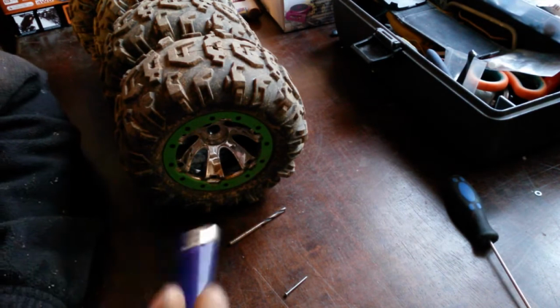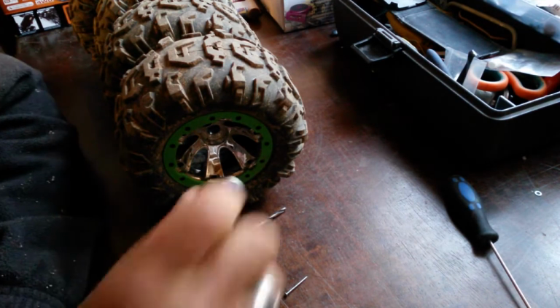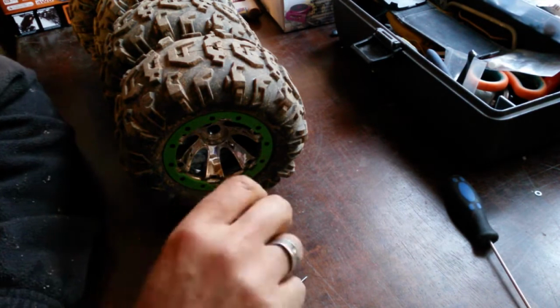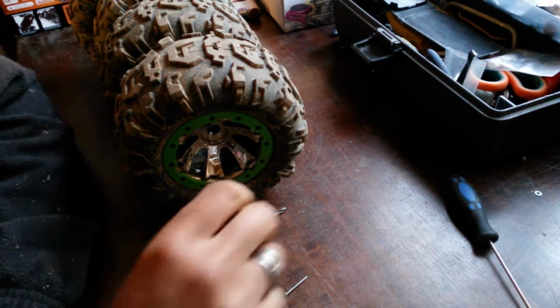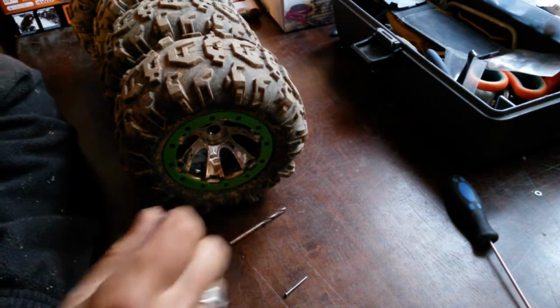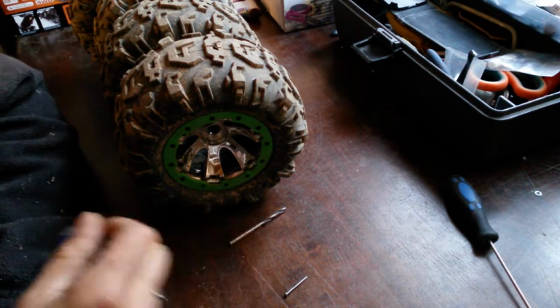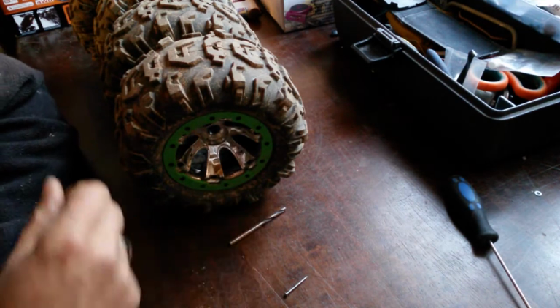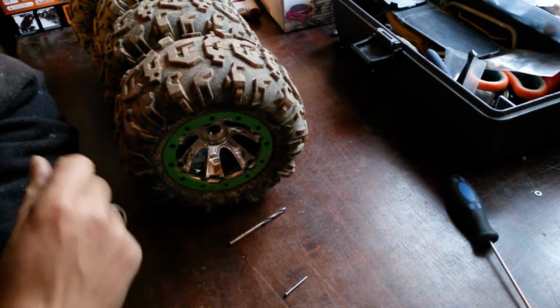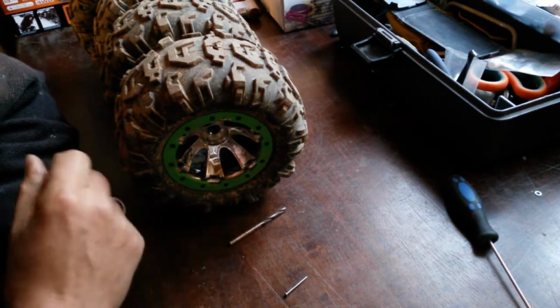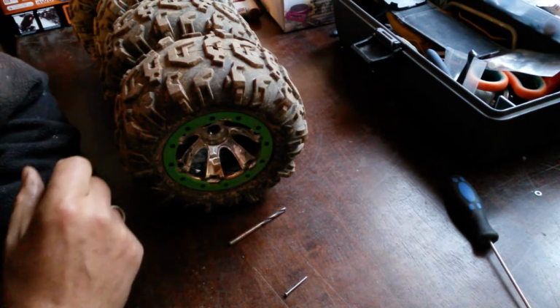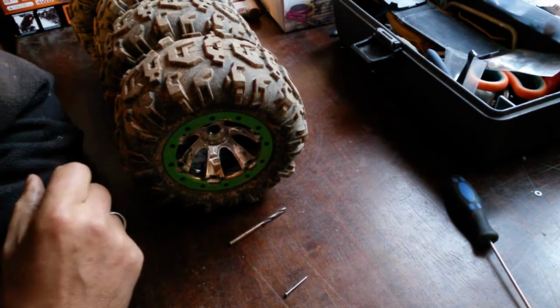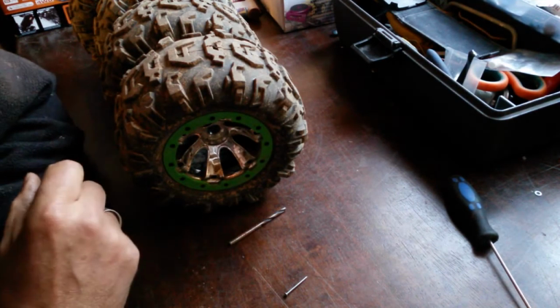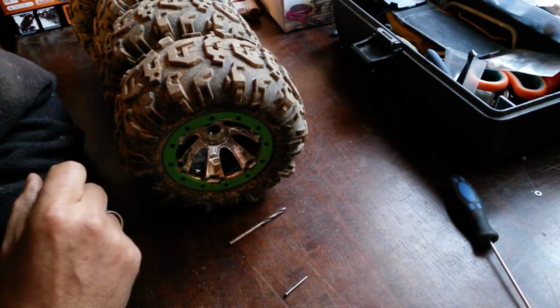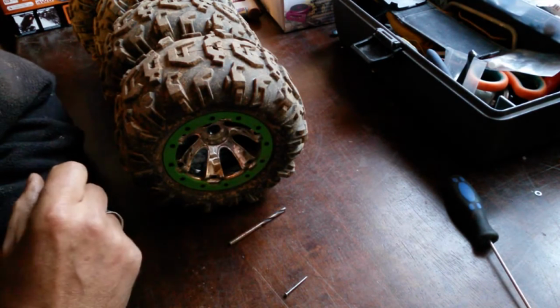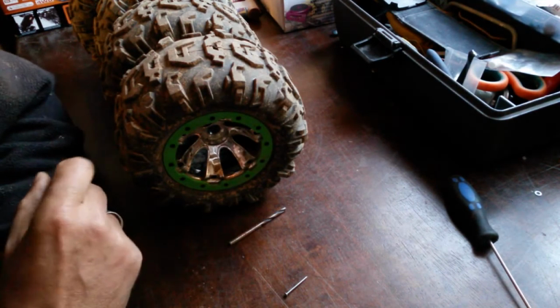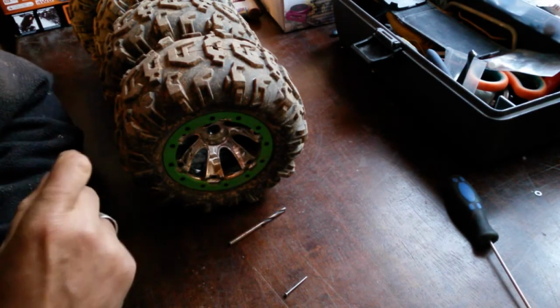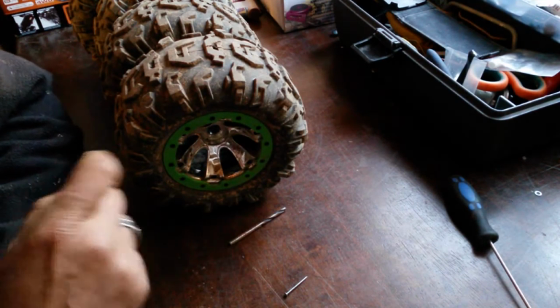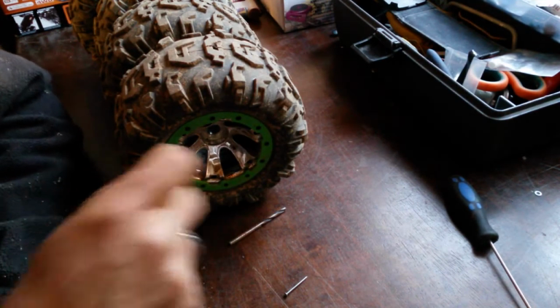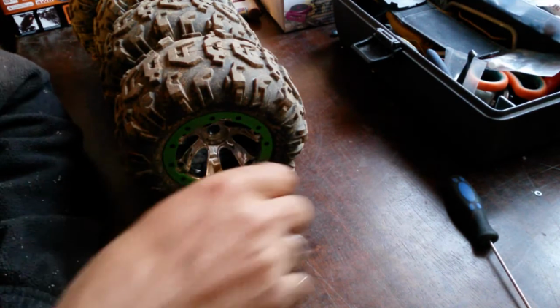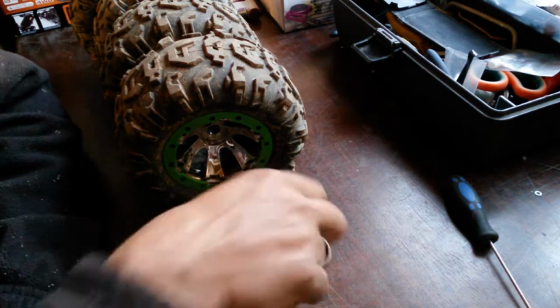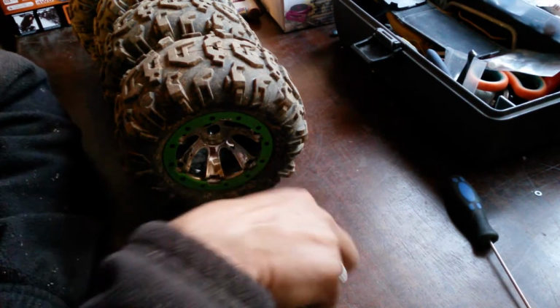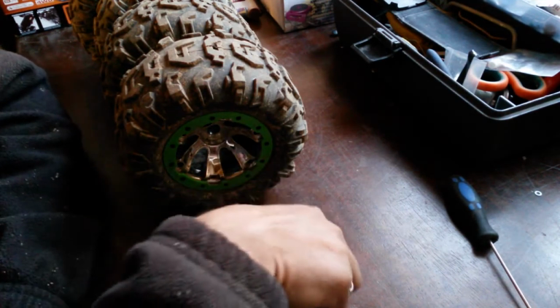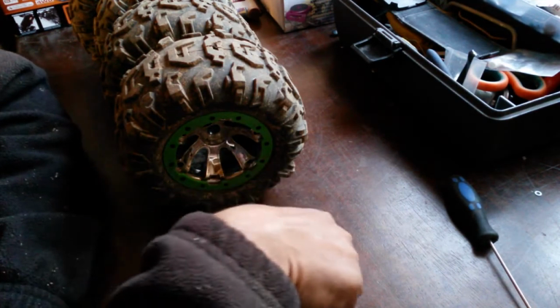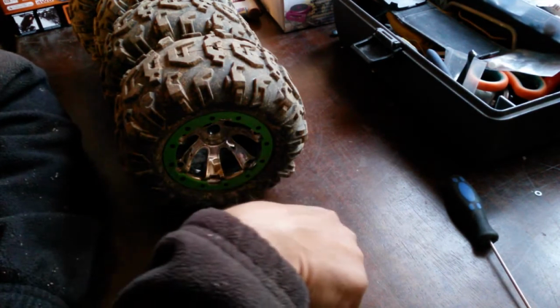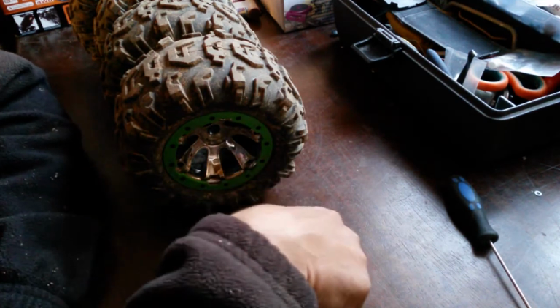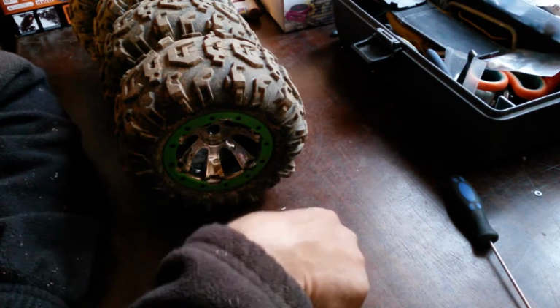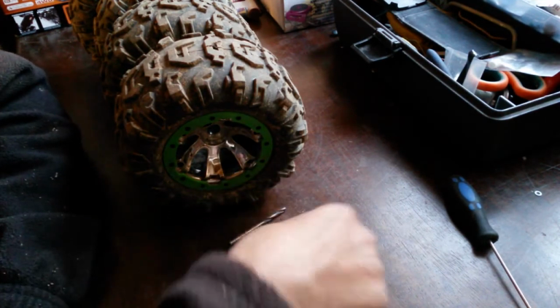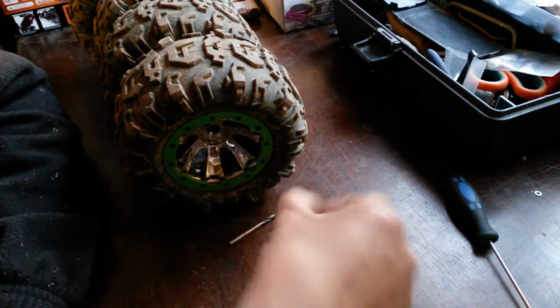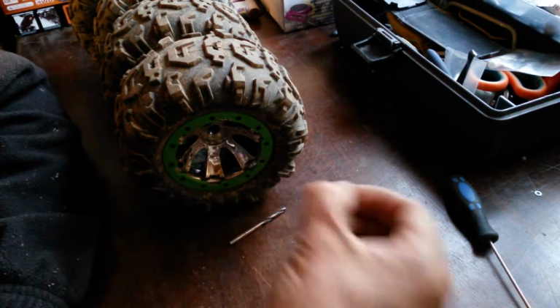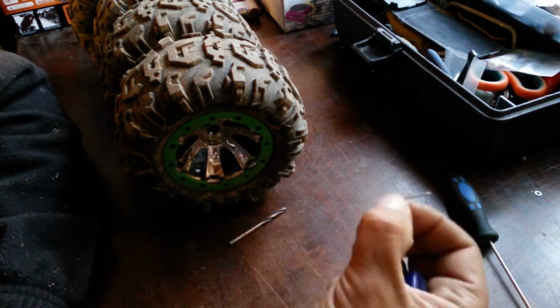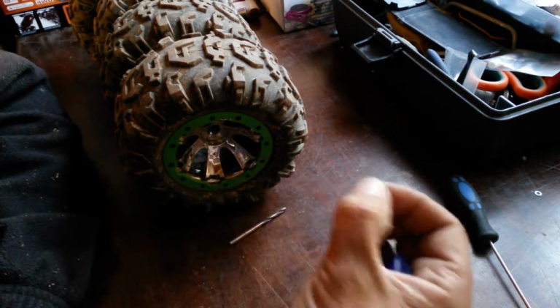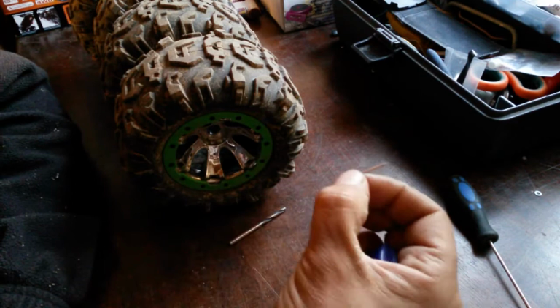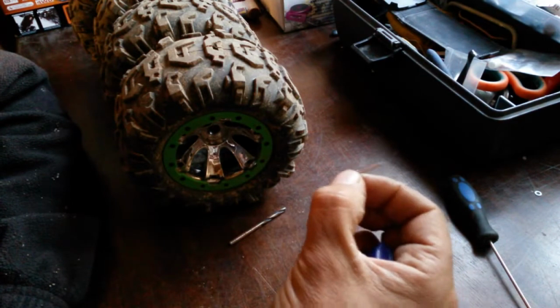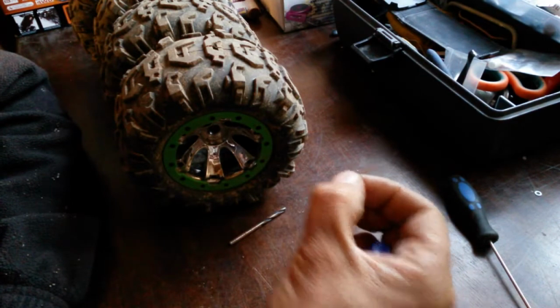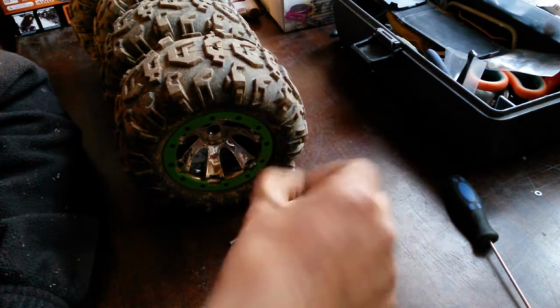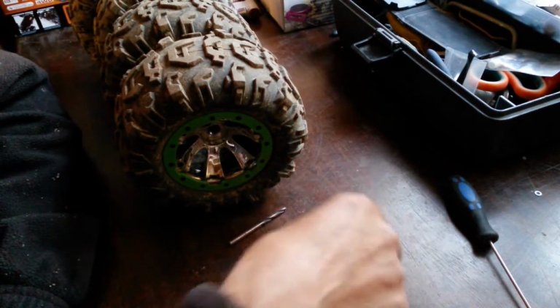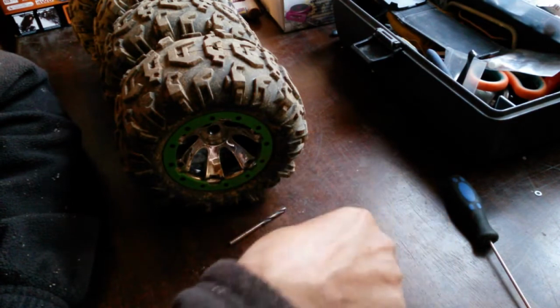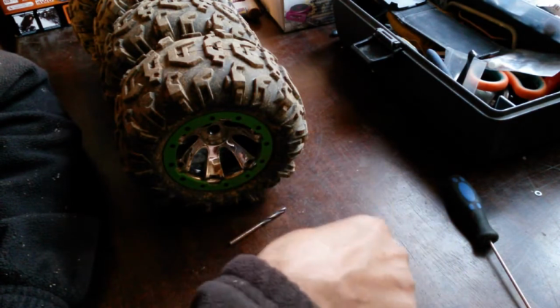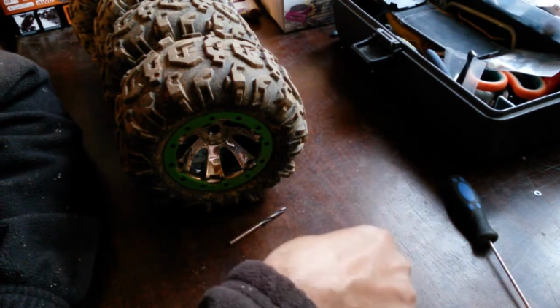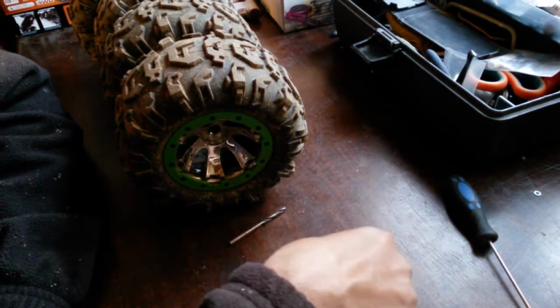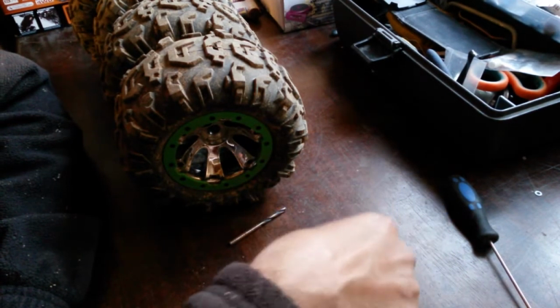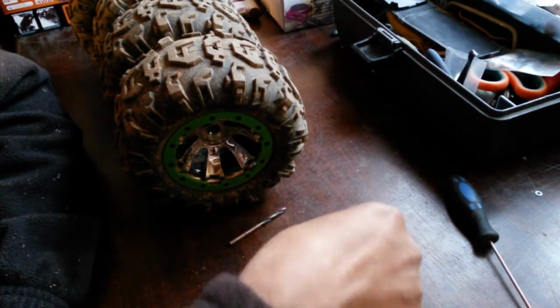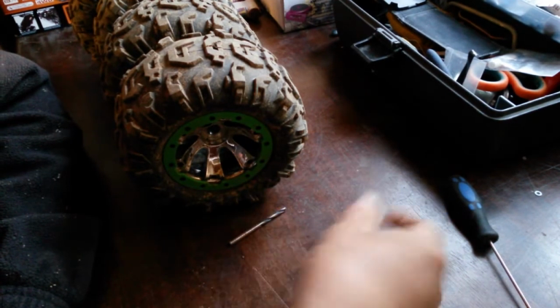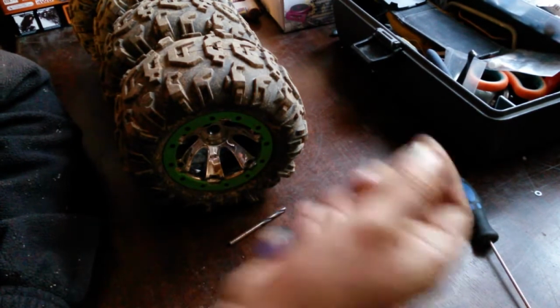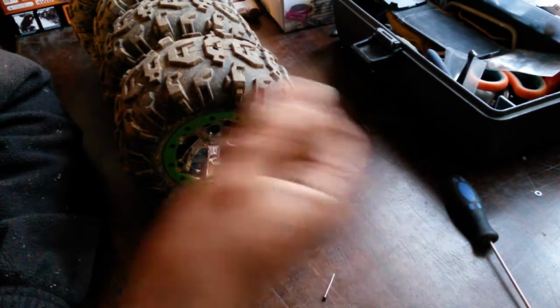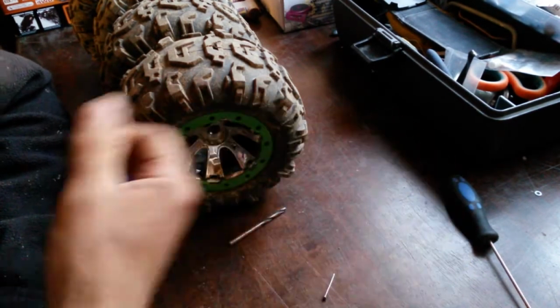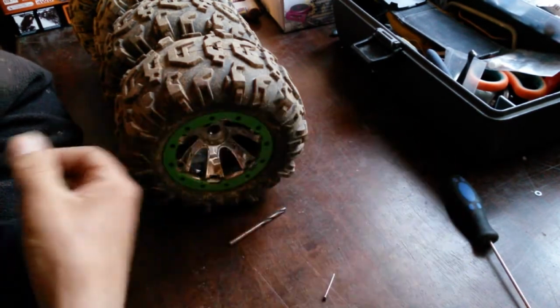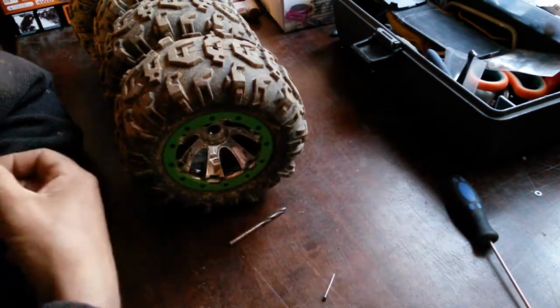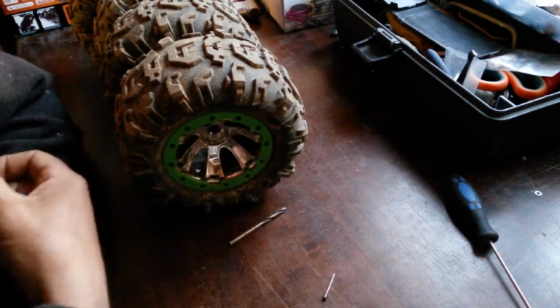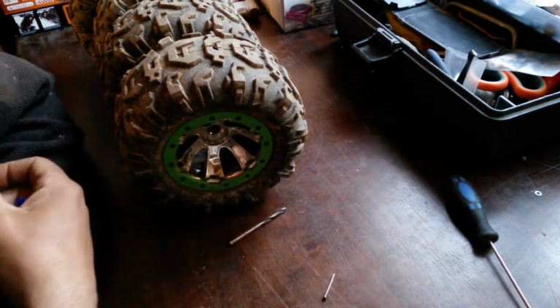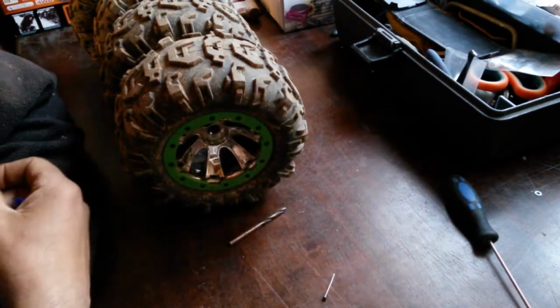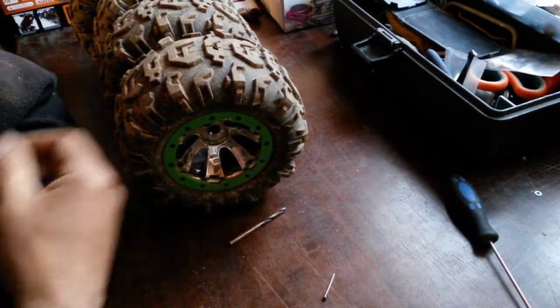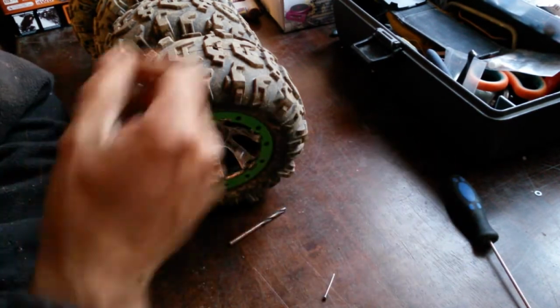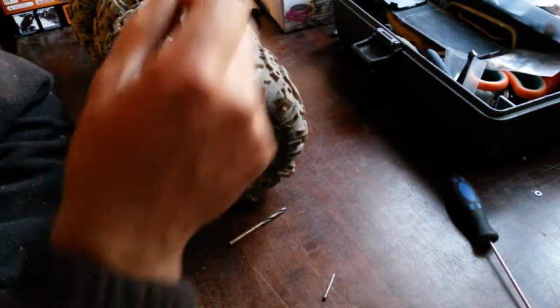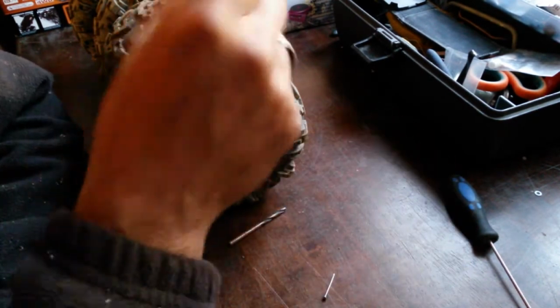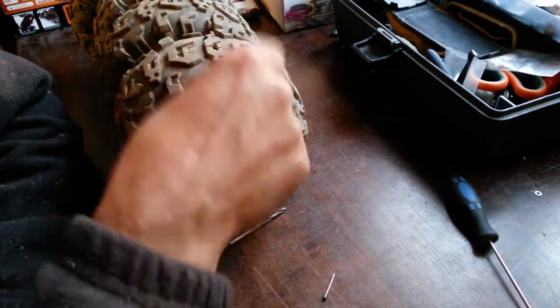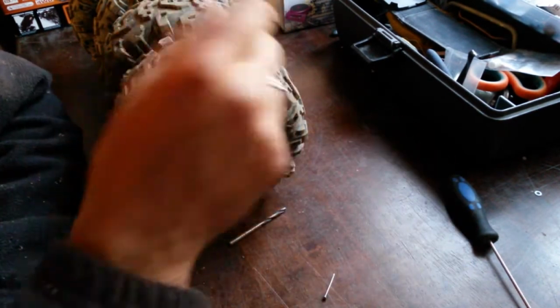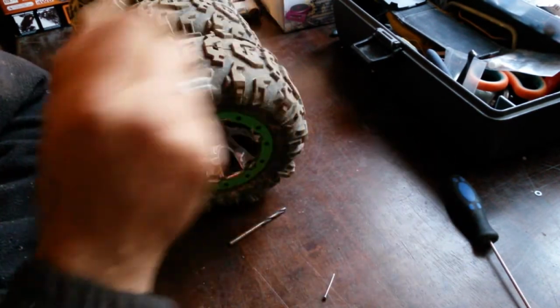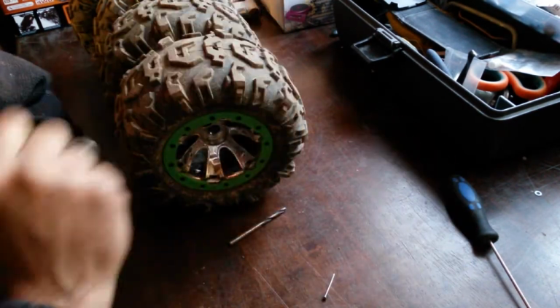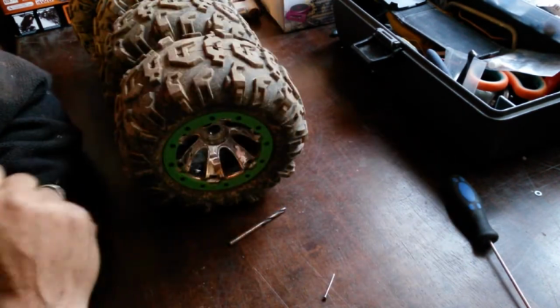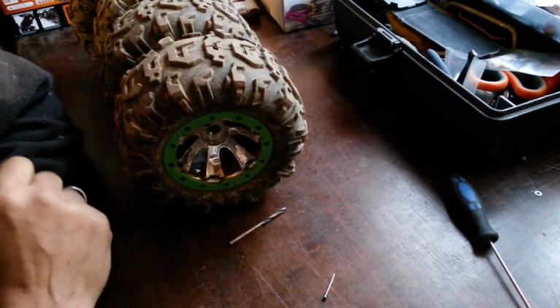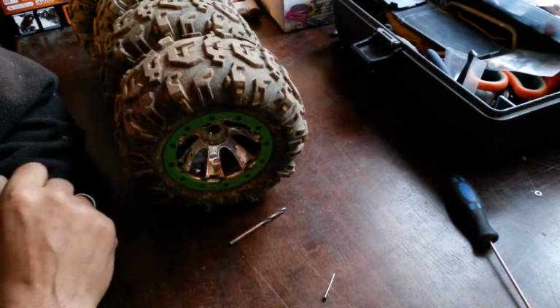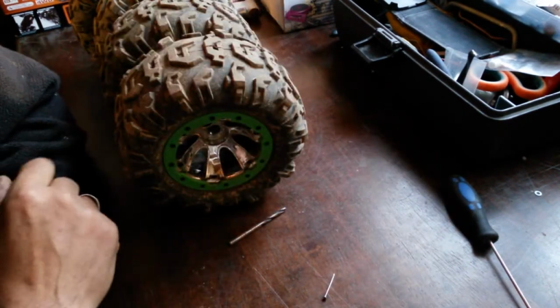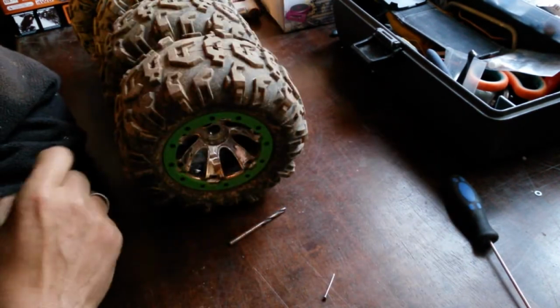People are saying drill it, people are saying heat up a nail, pin, whatever, and pierce it.